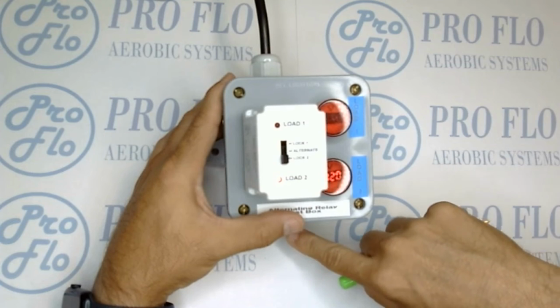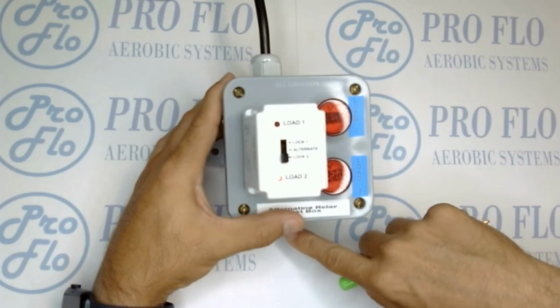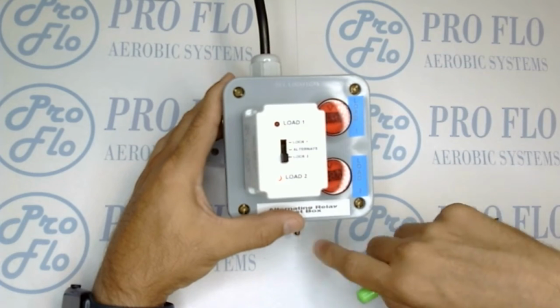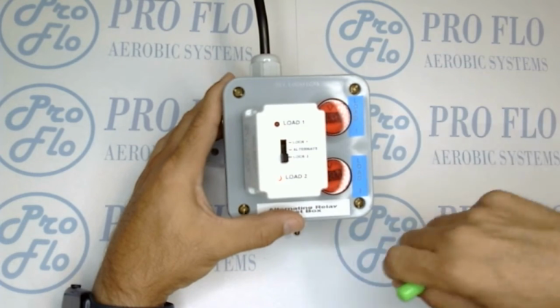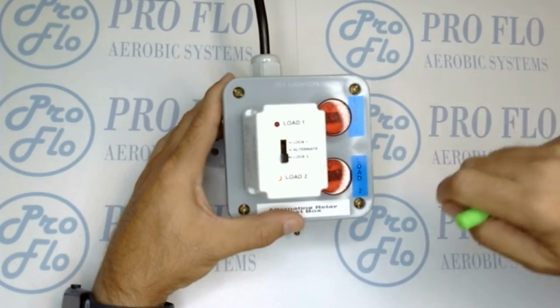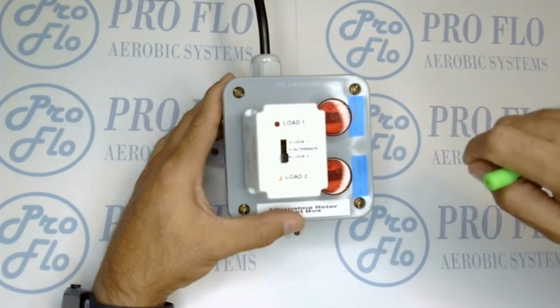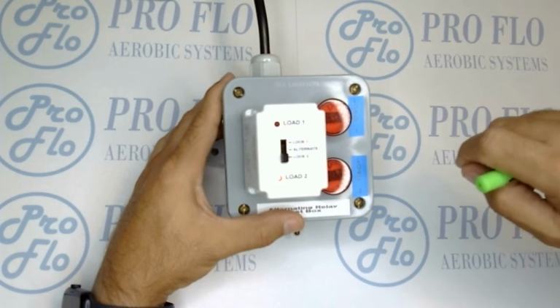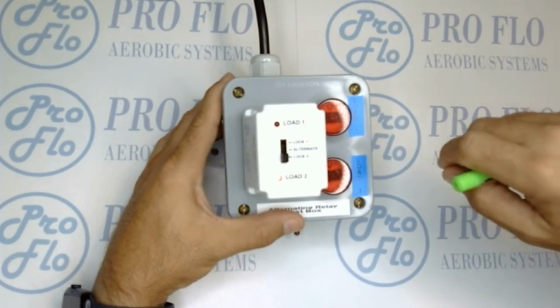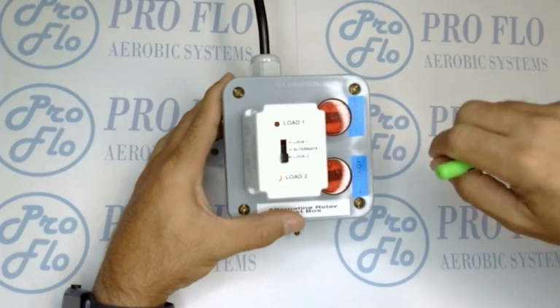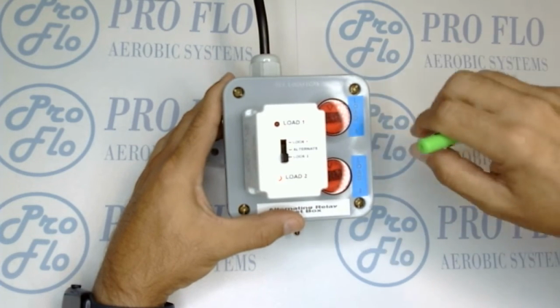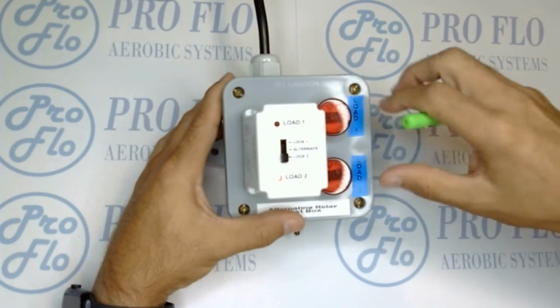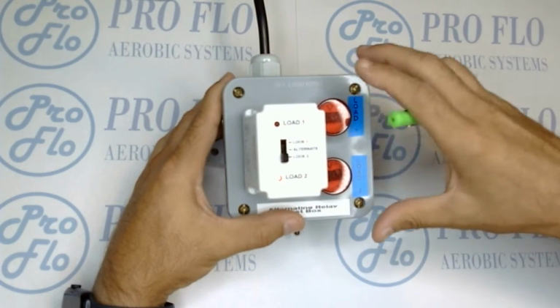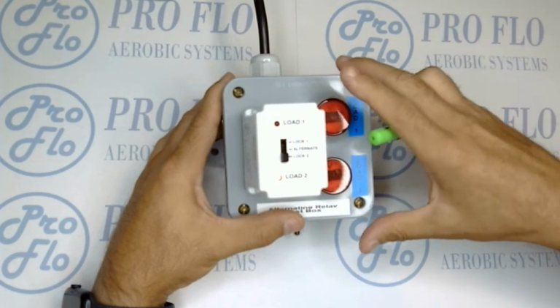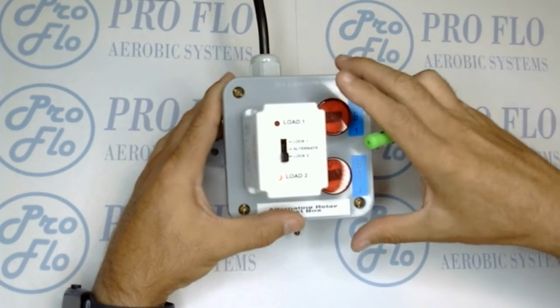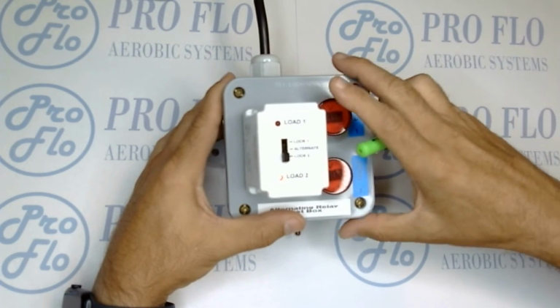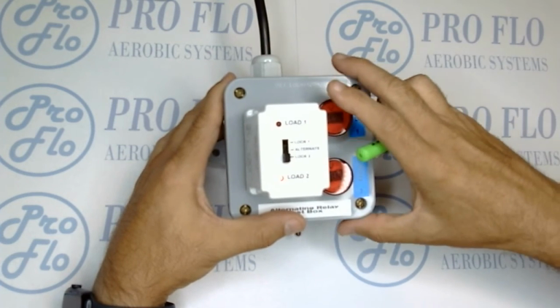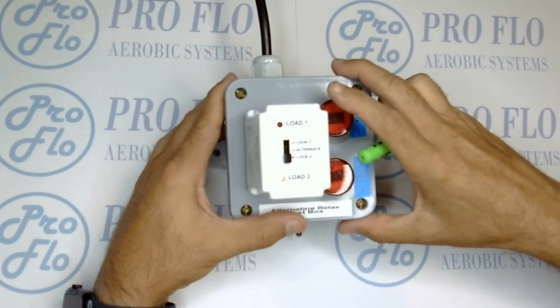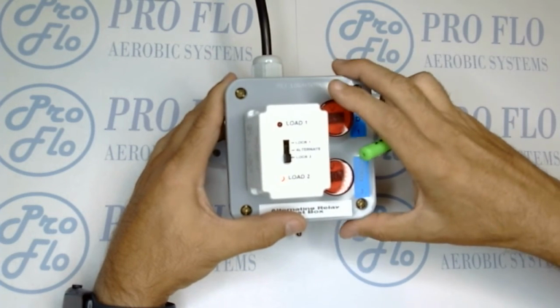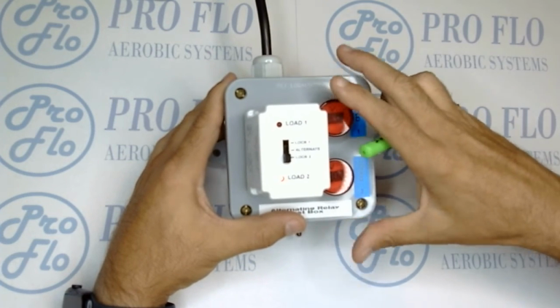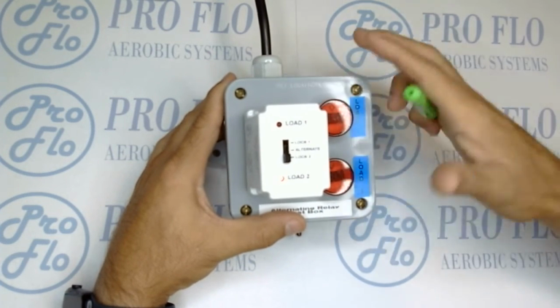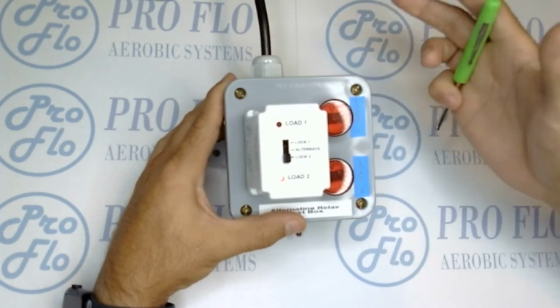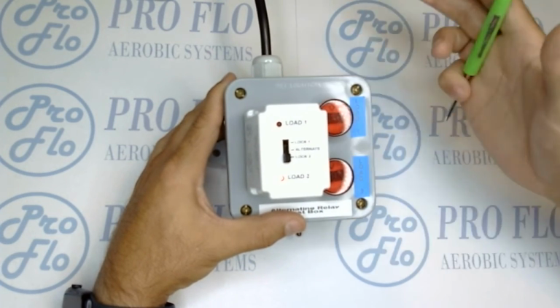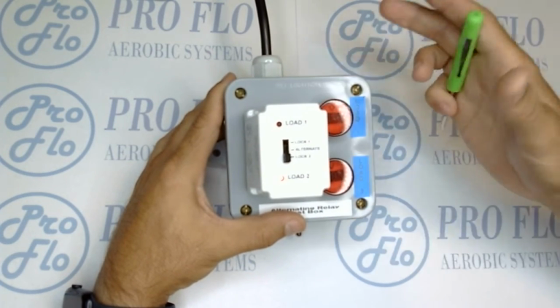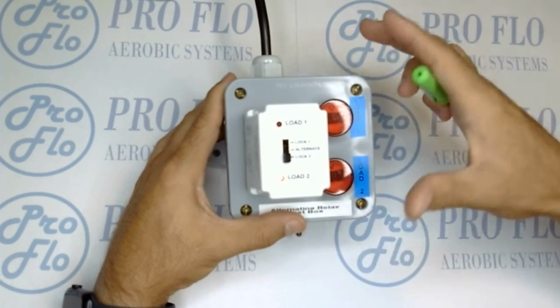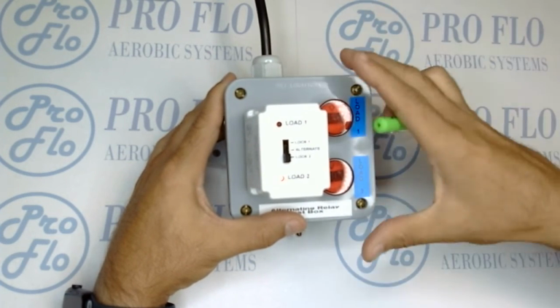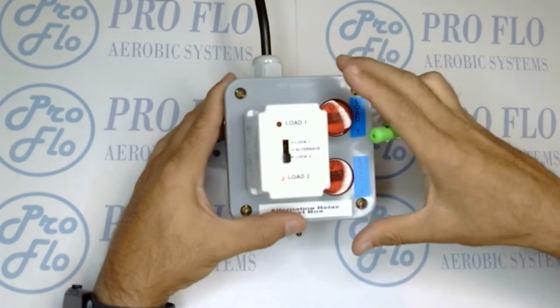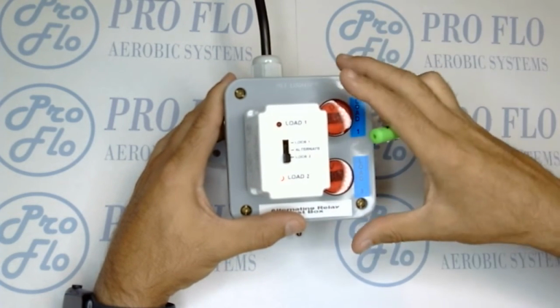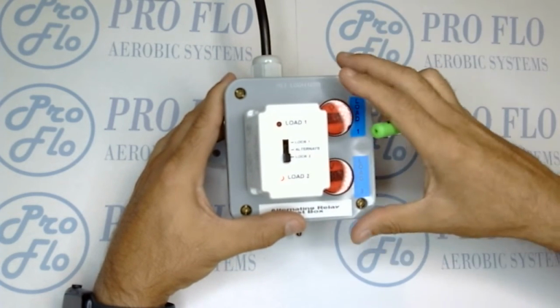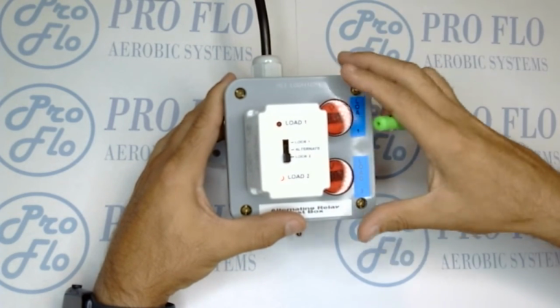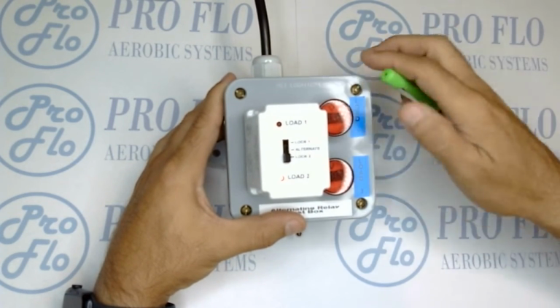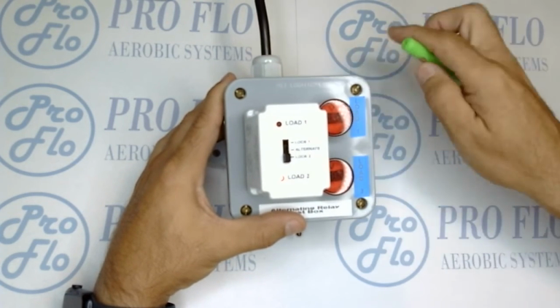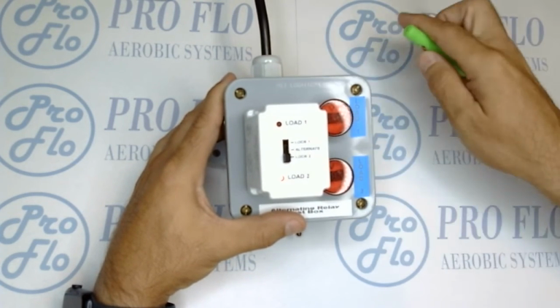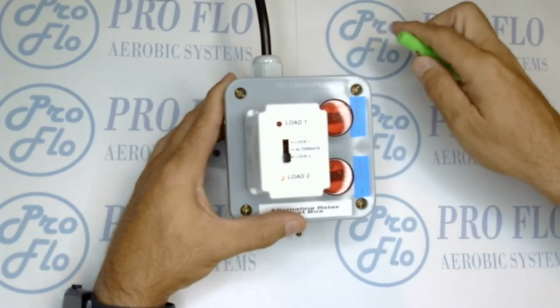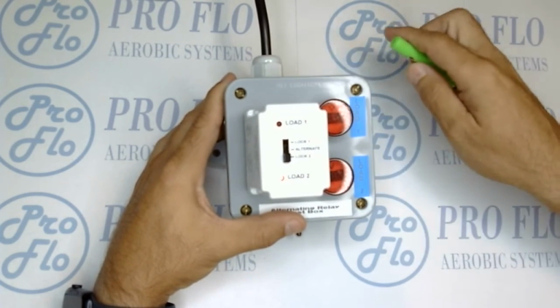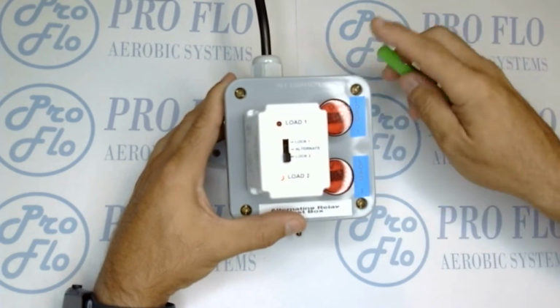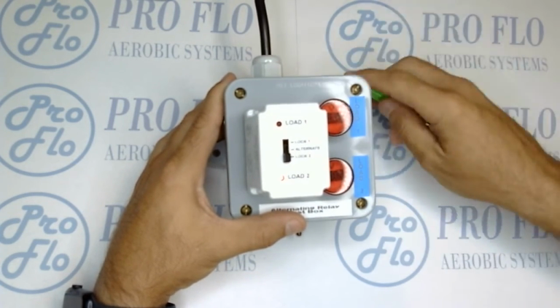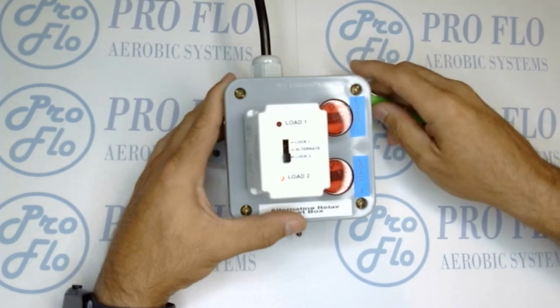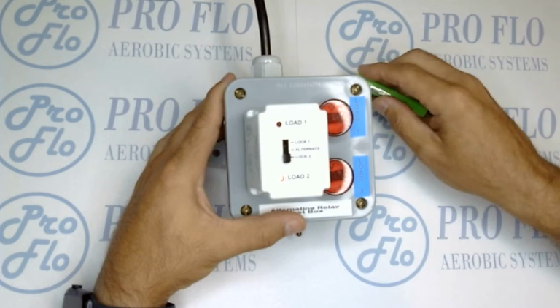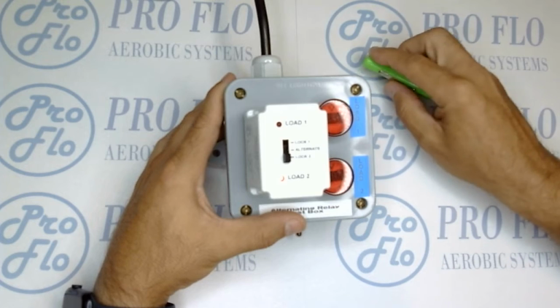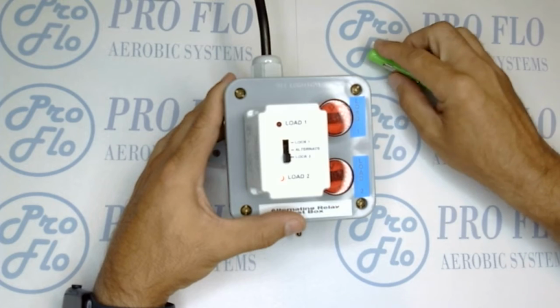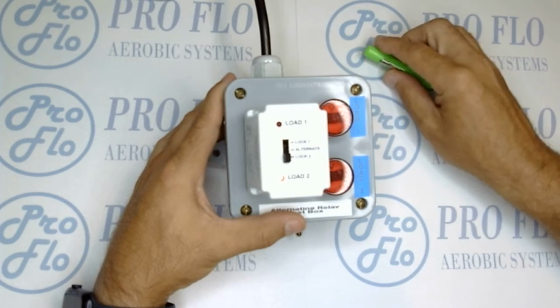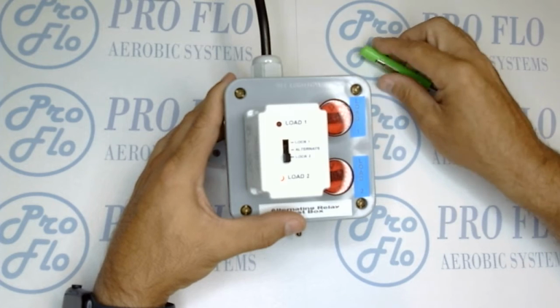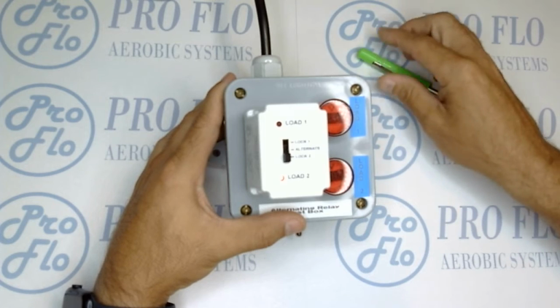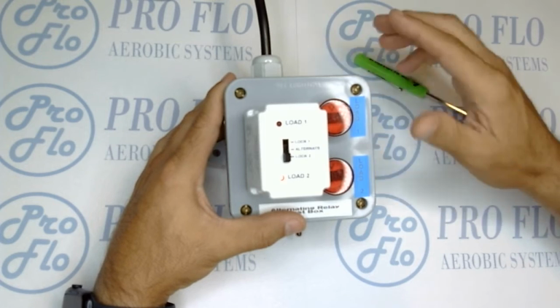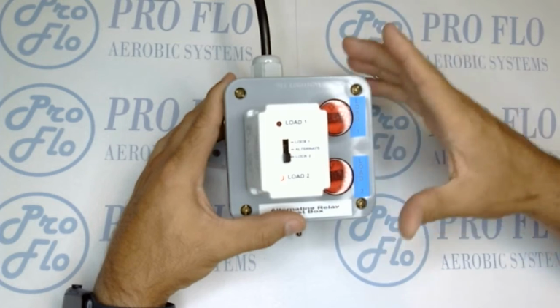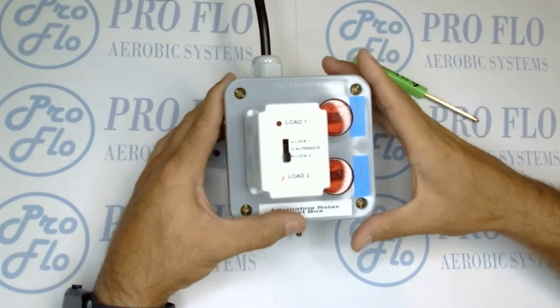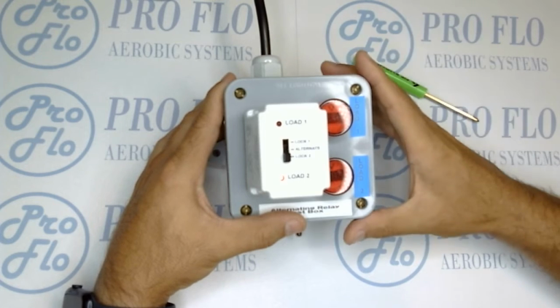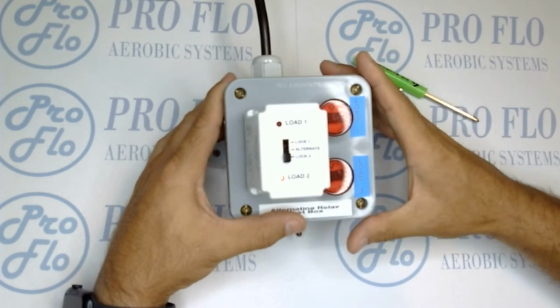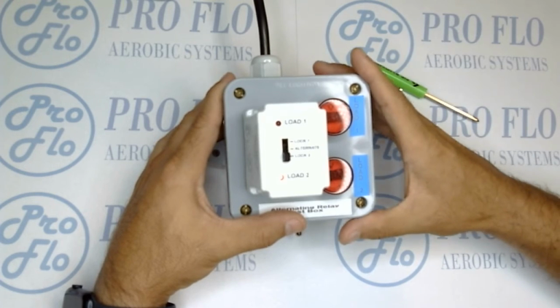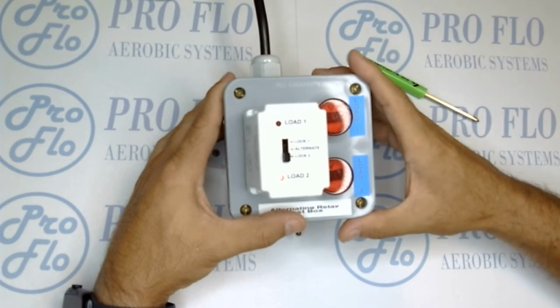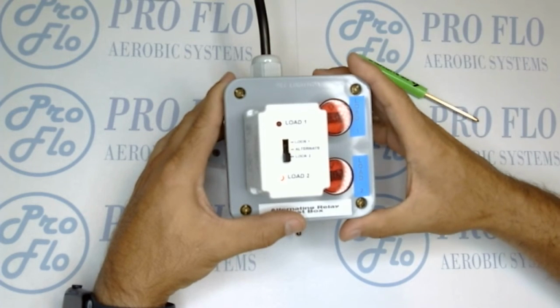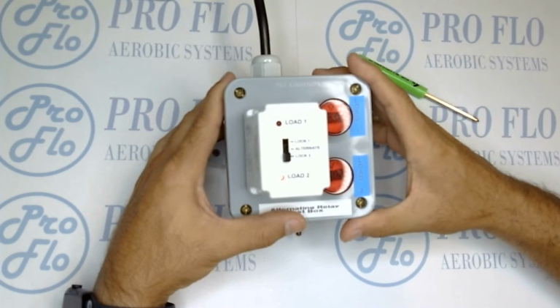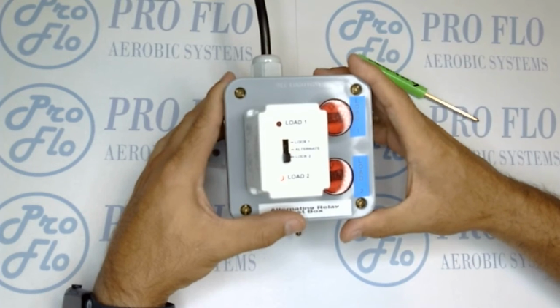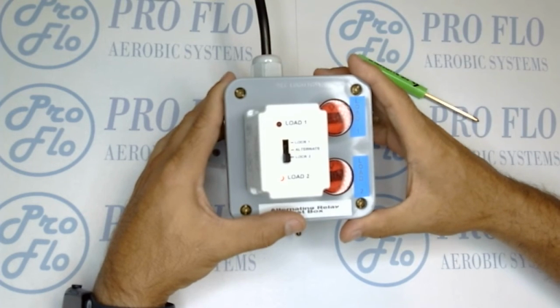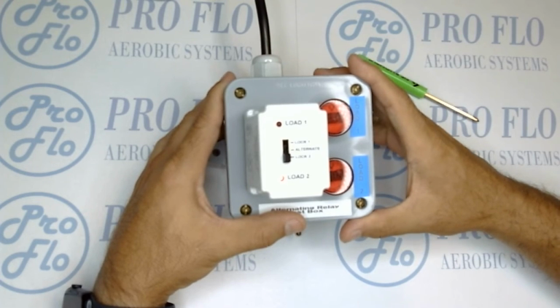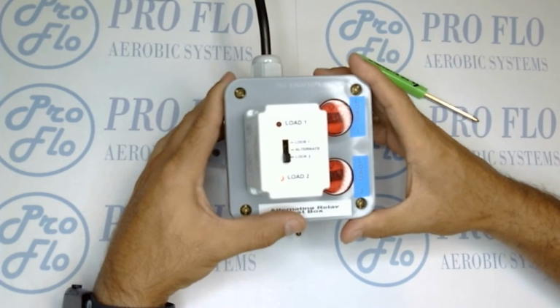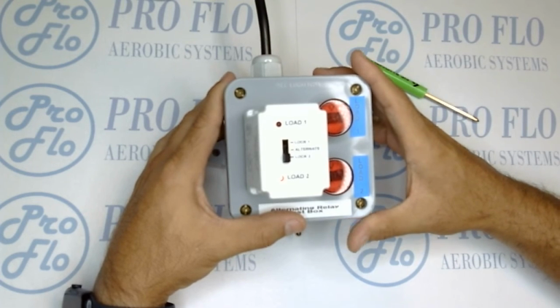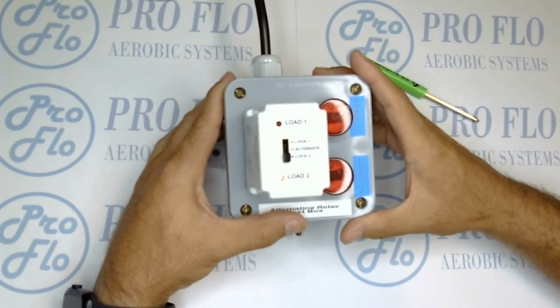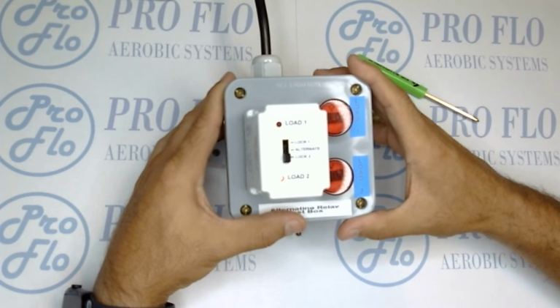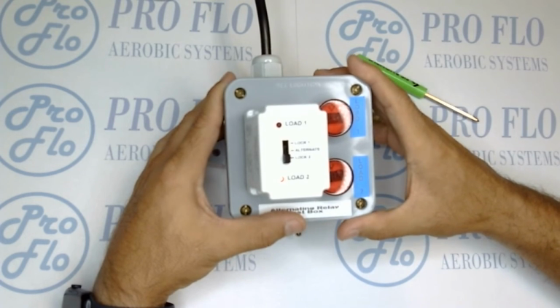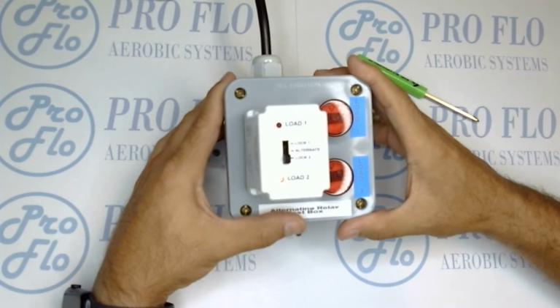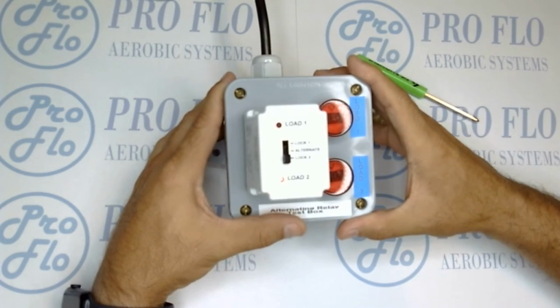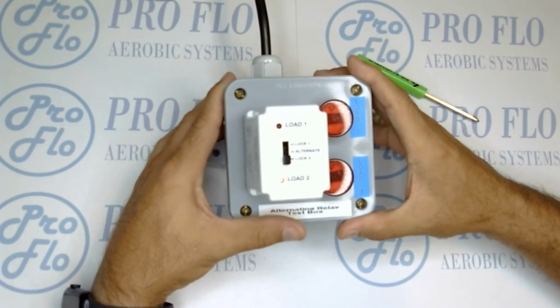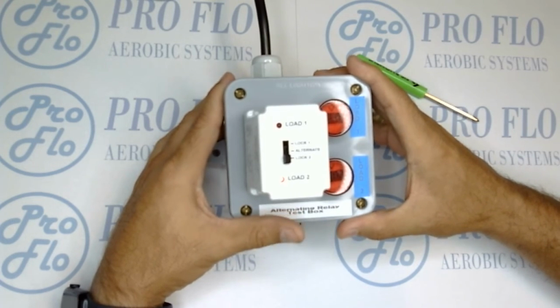We'll turn that off and that concludes the test. If you have any questions, reach out to your manager and they'll get you sorted out.